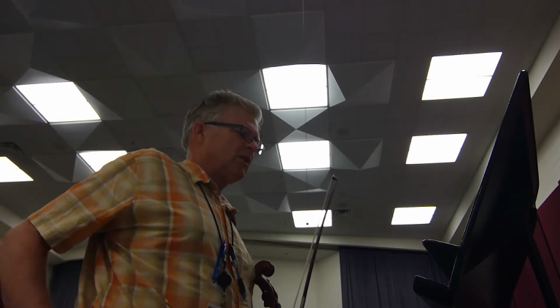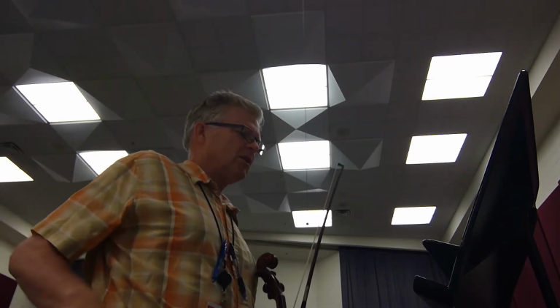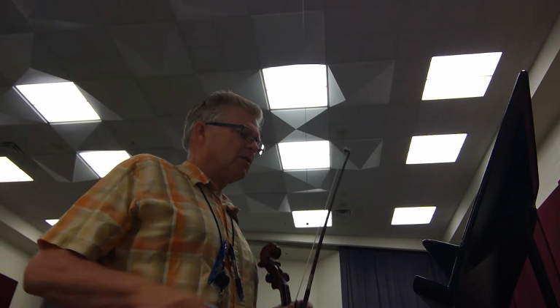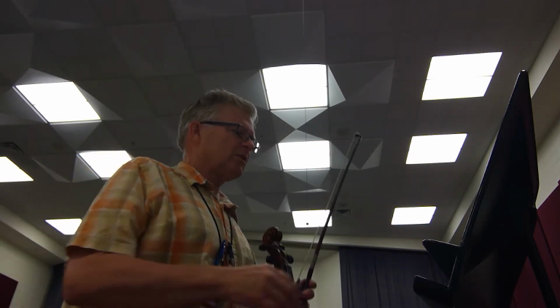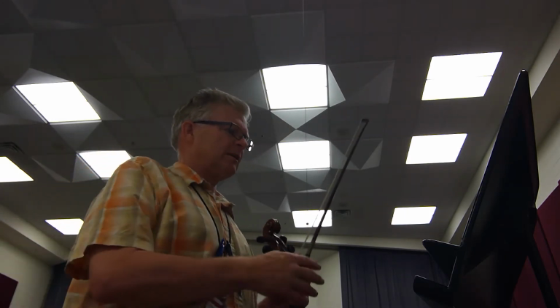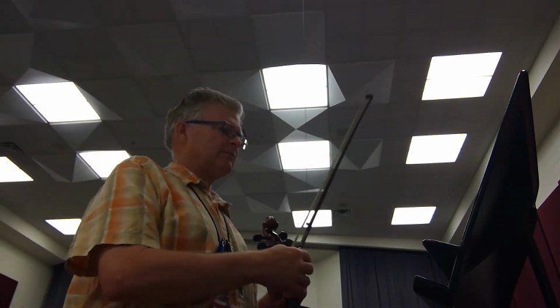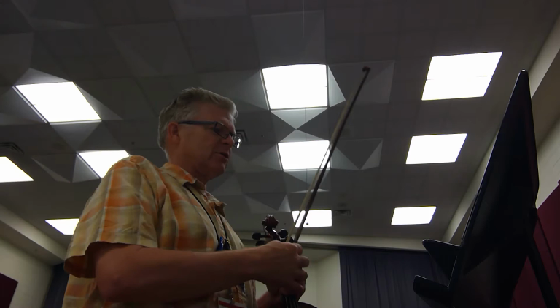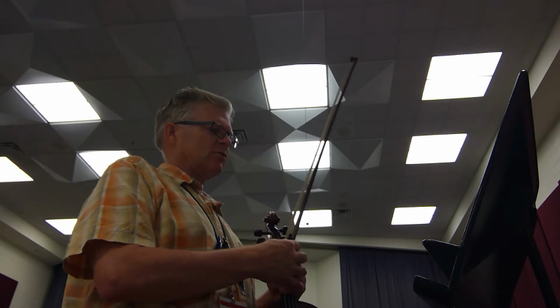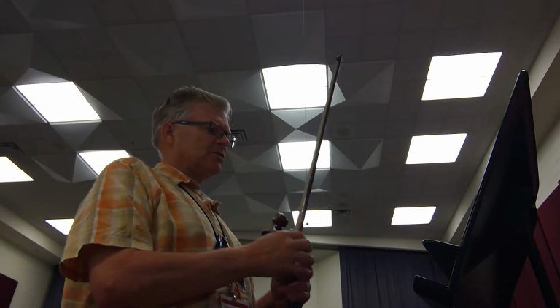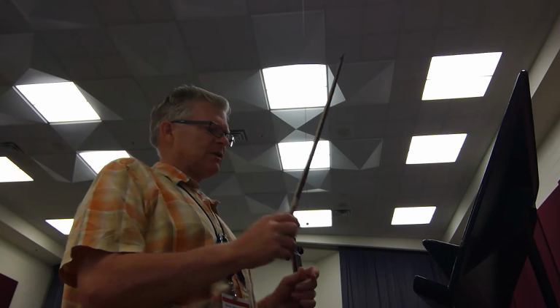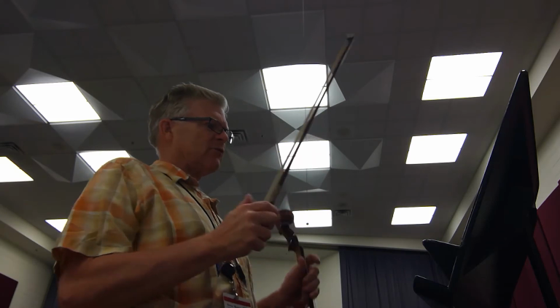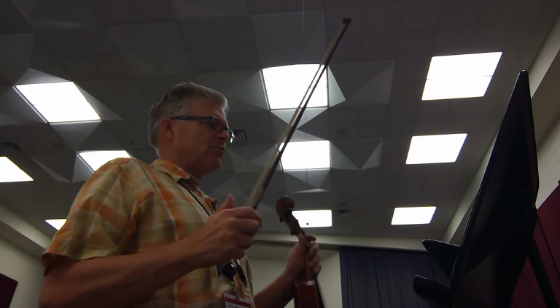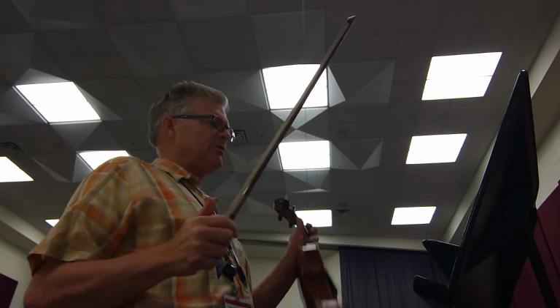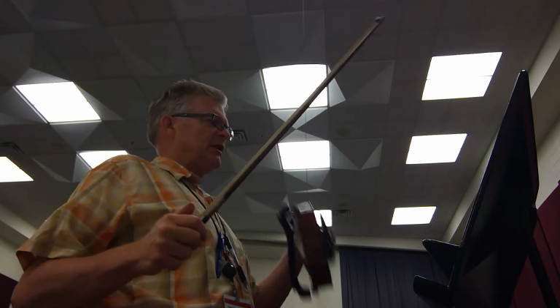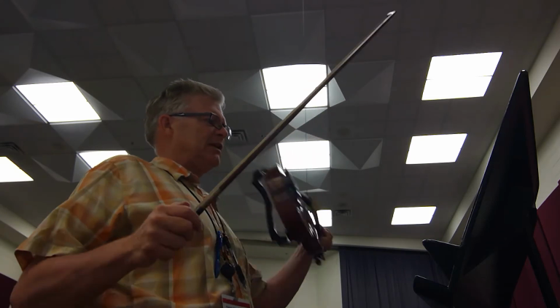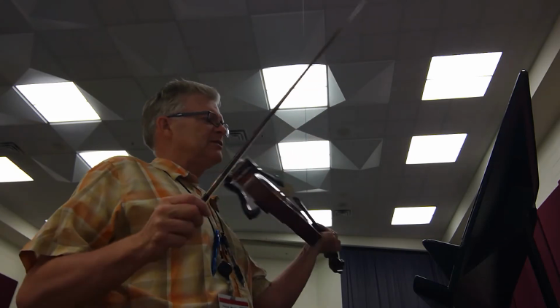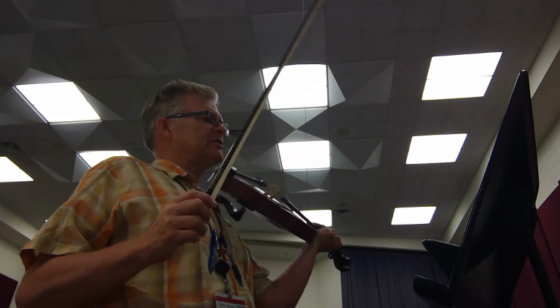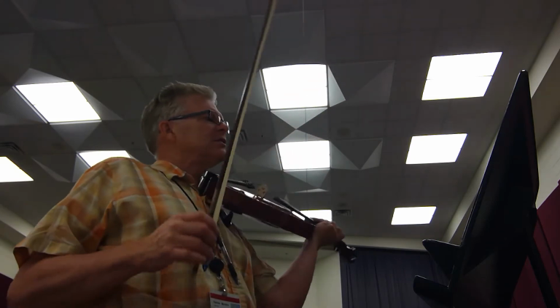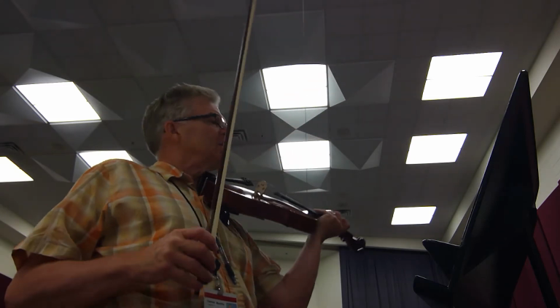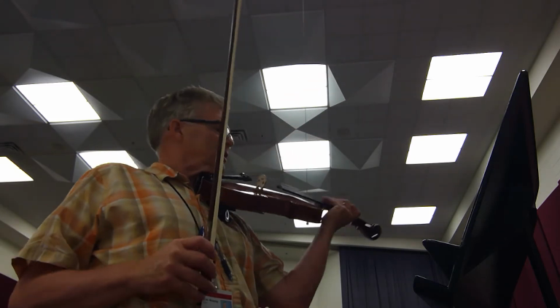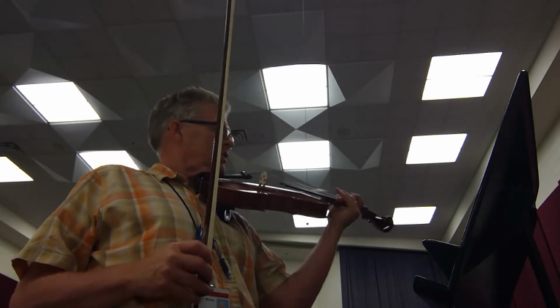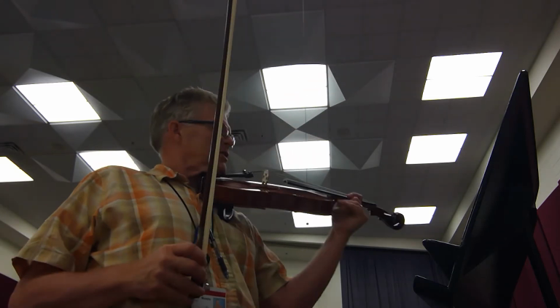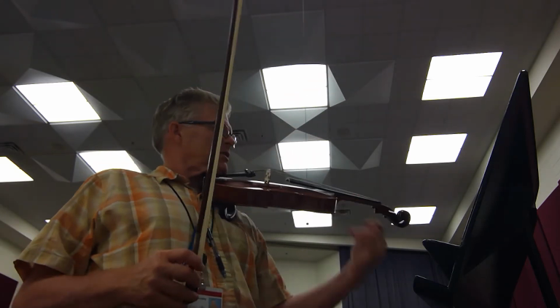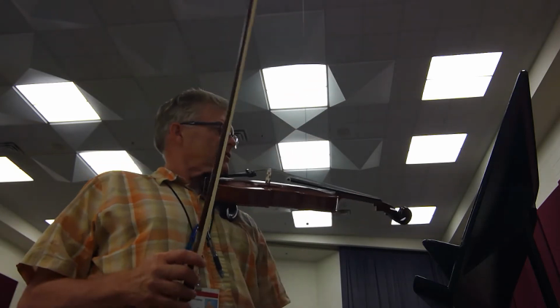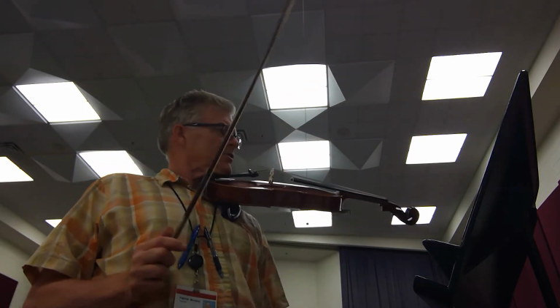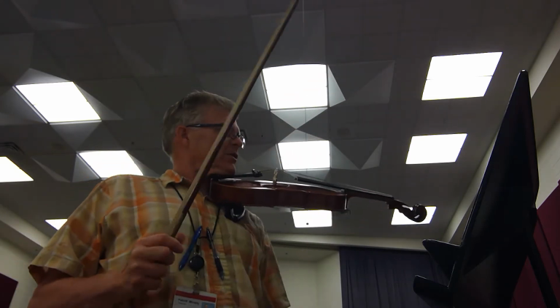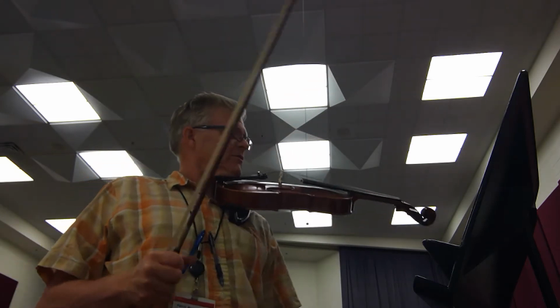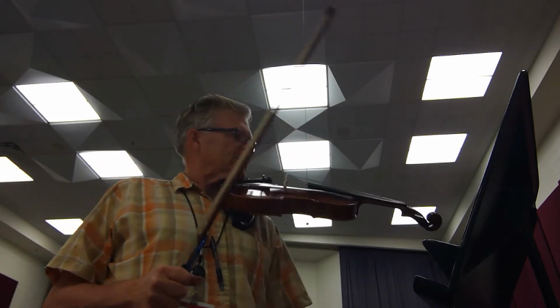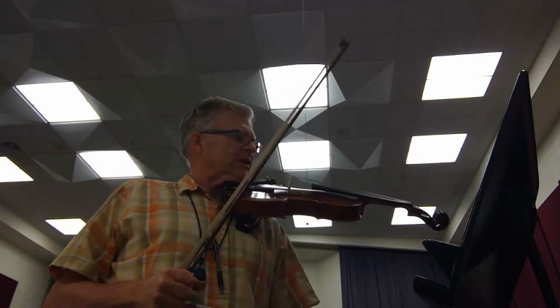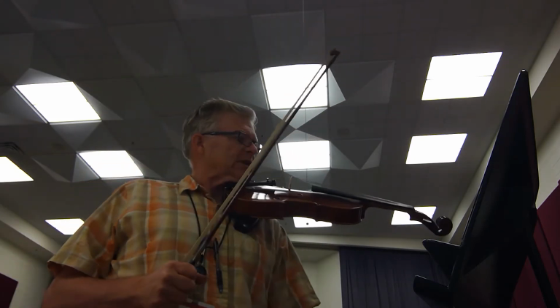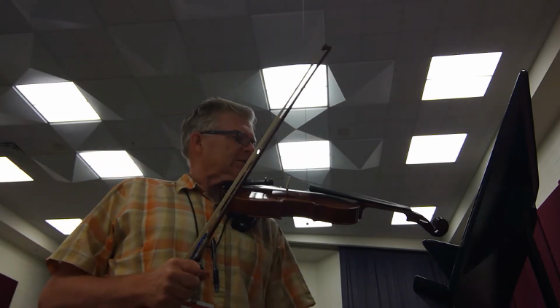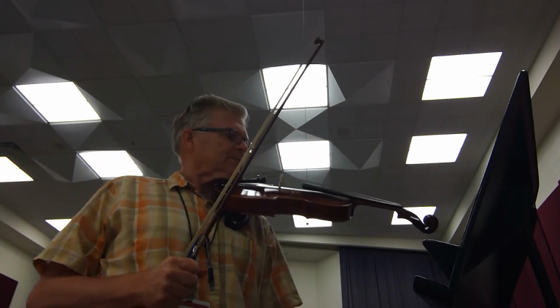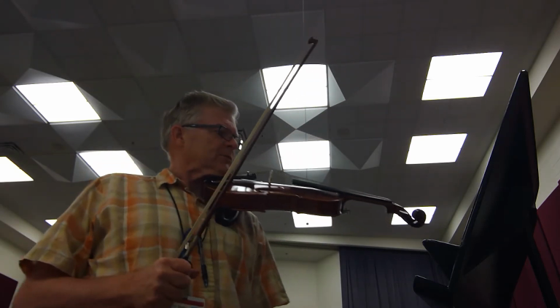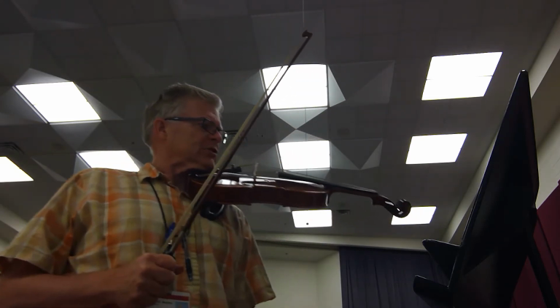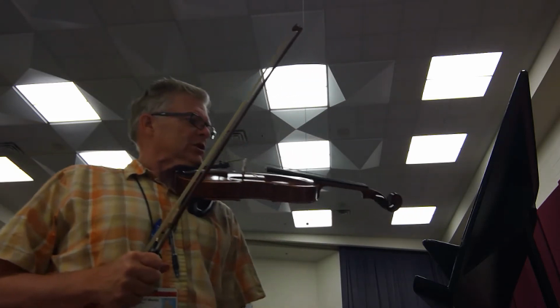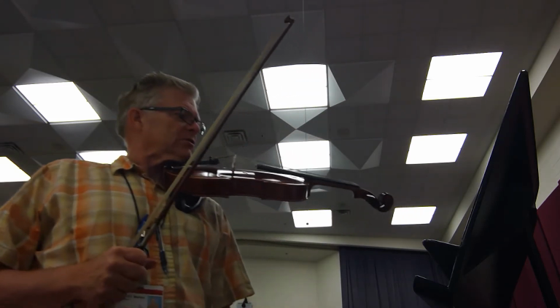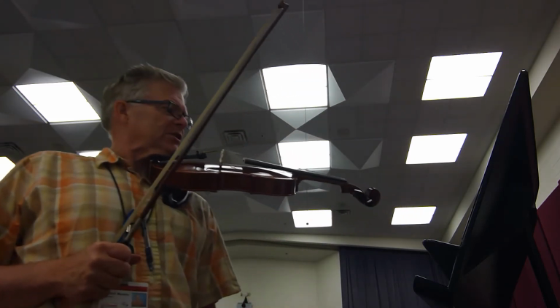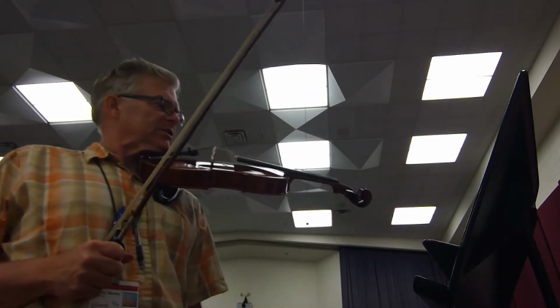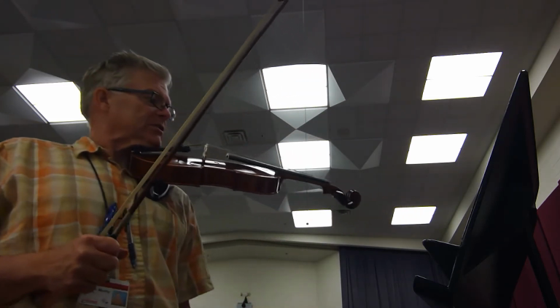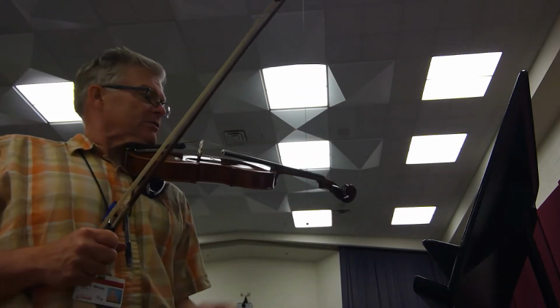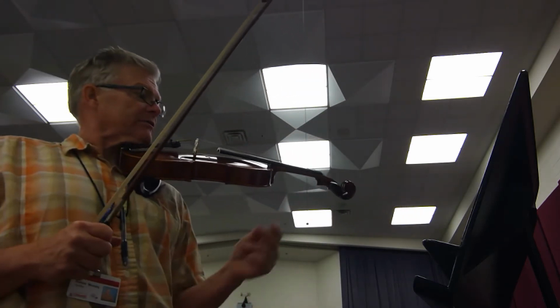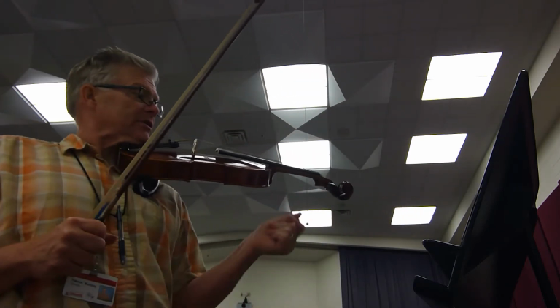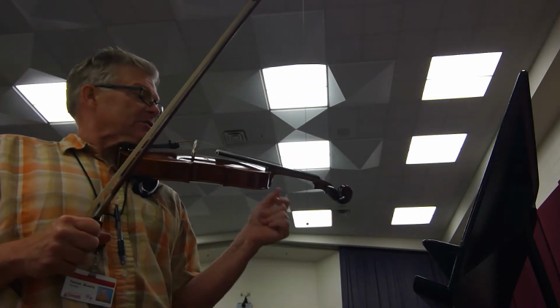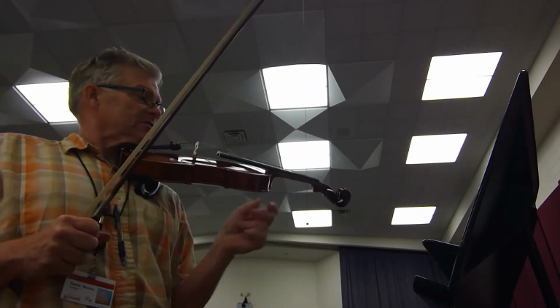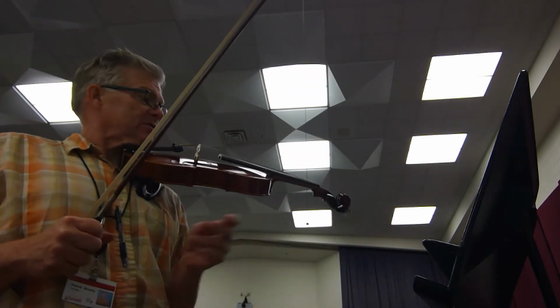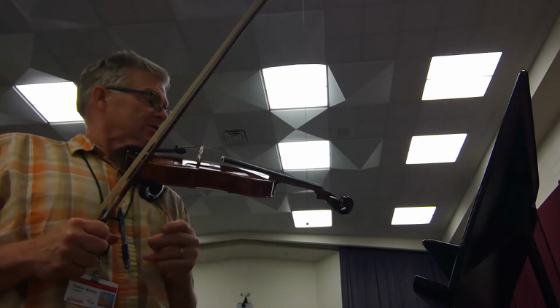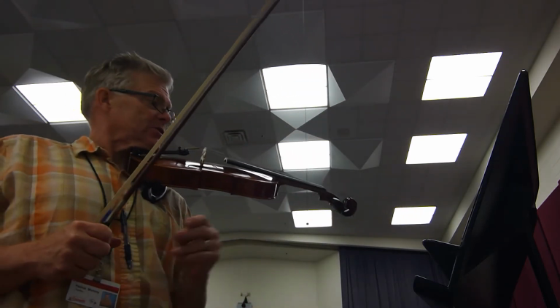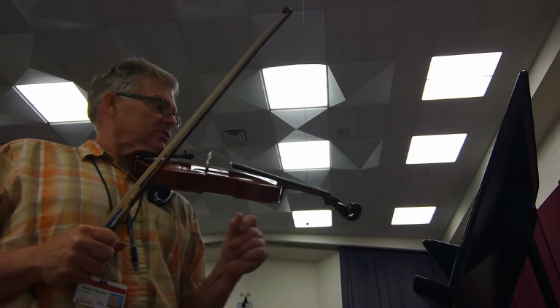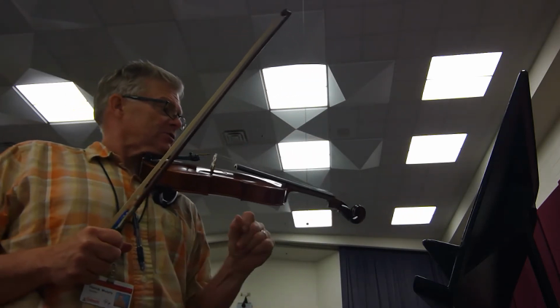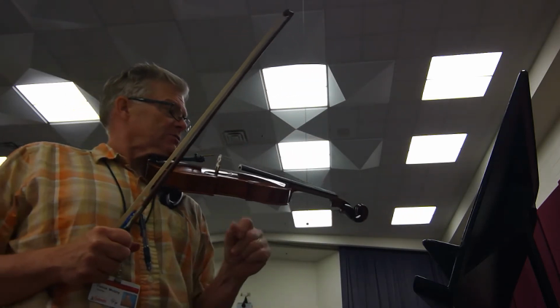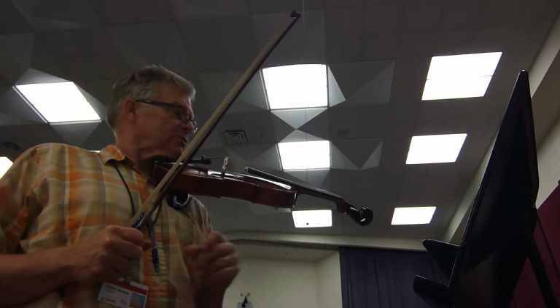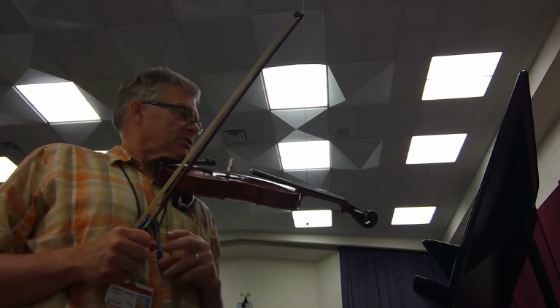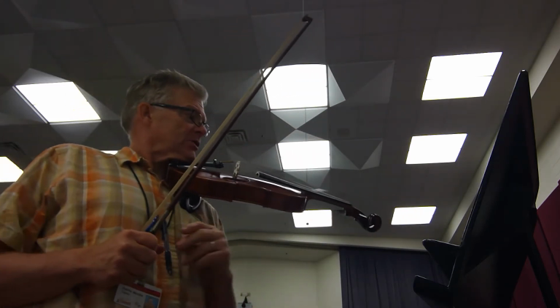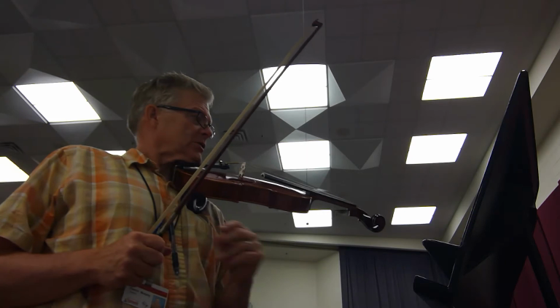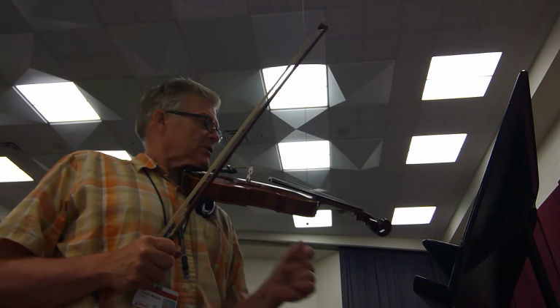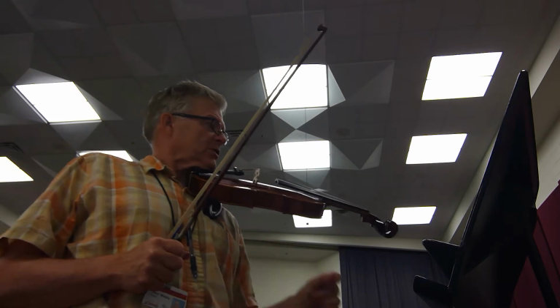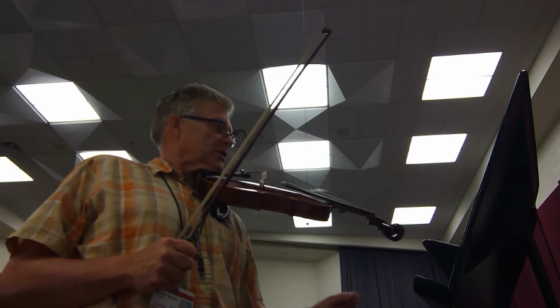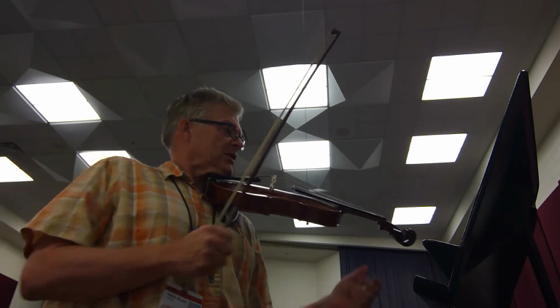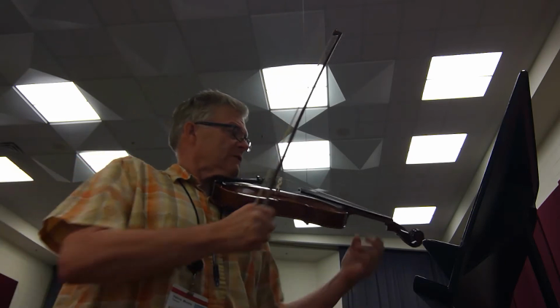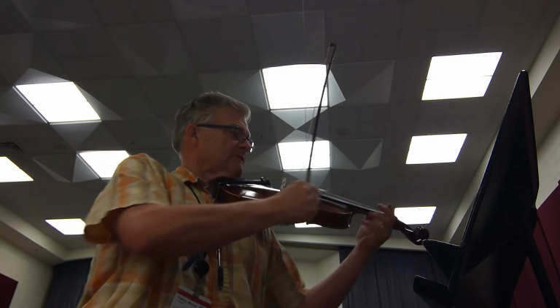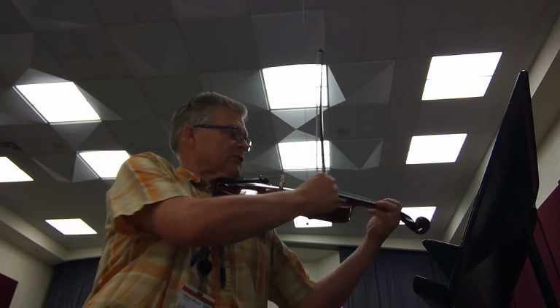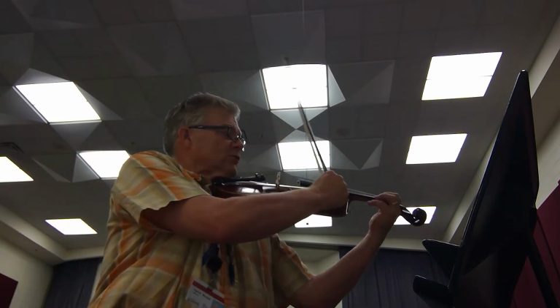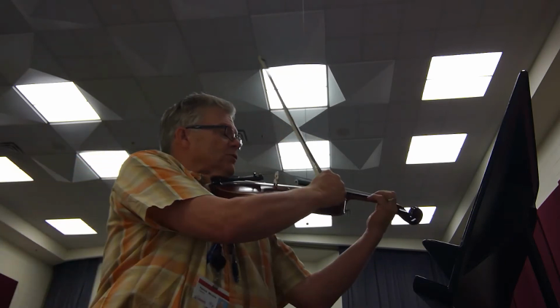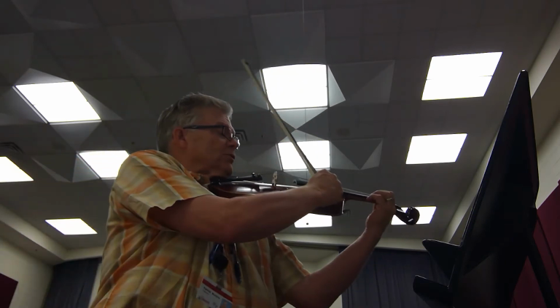Okay, so several repeats. Here we go from the beginning, slow, to get this in our fingers. Two and four.